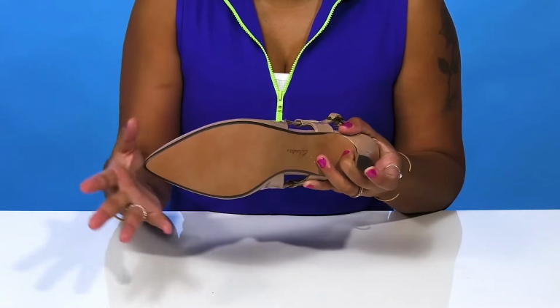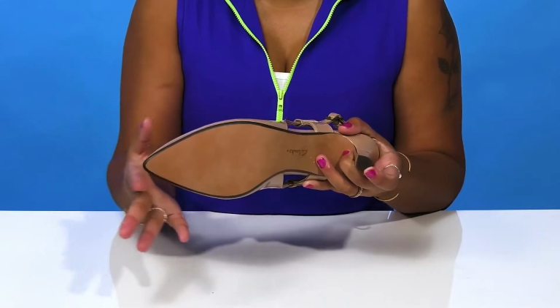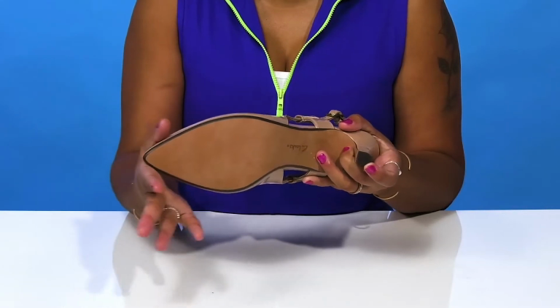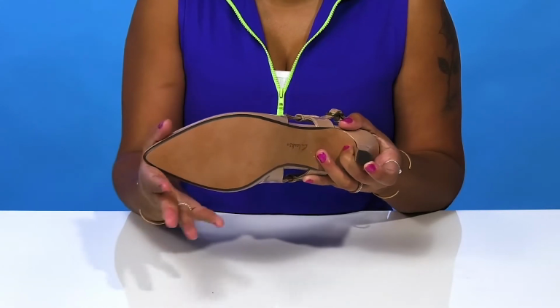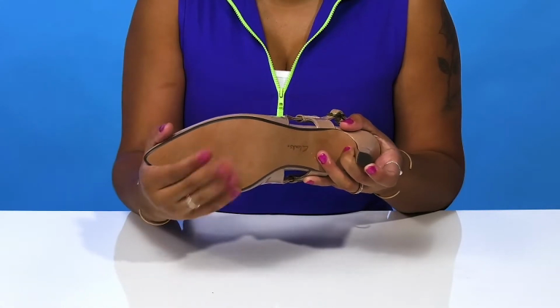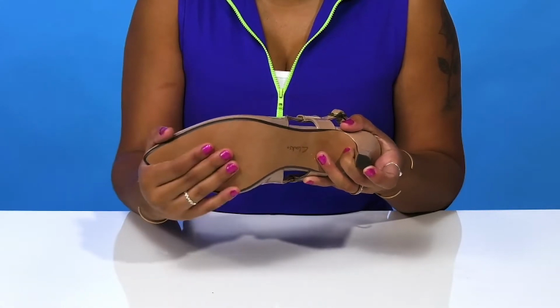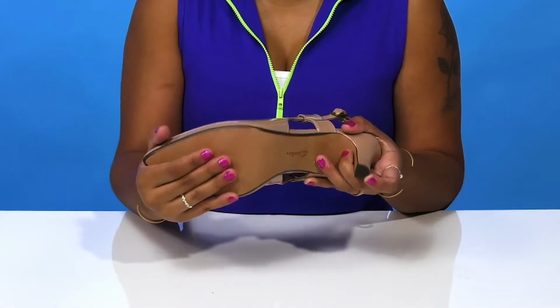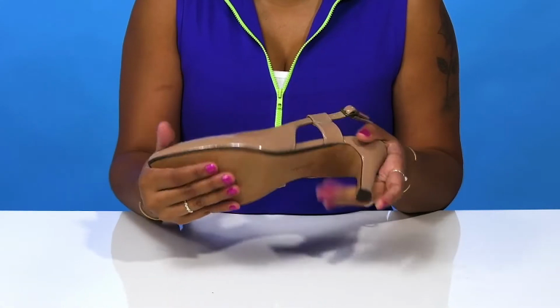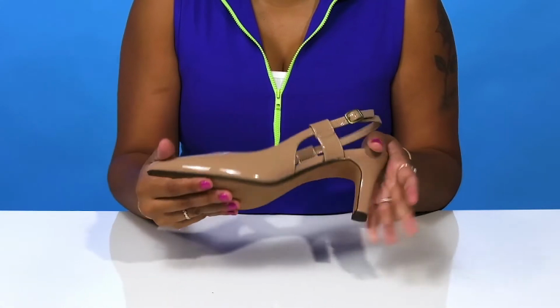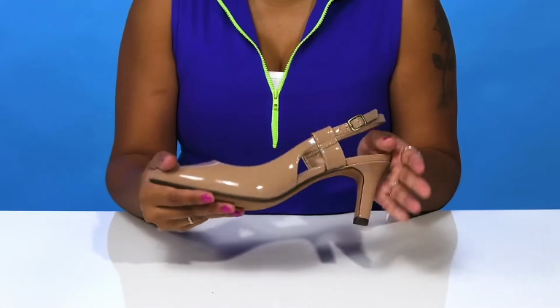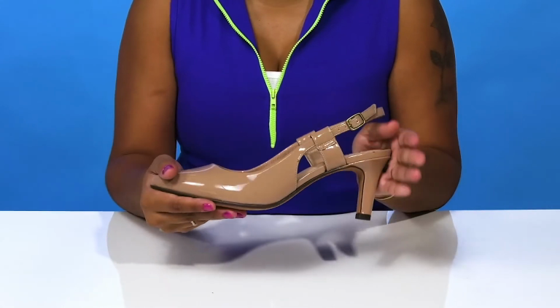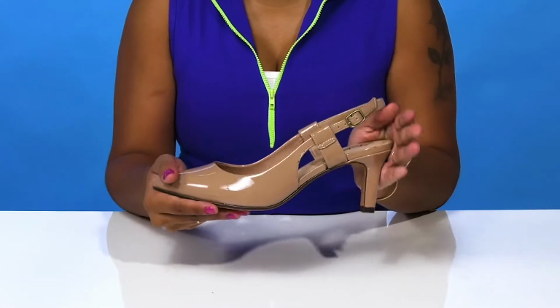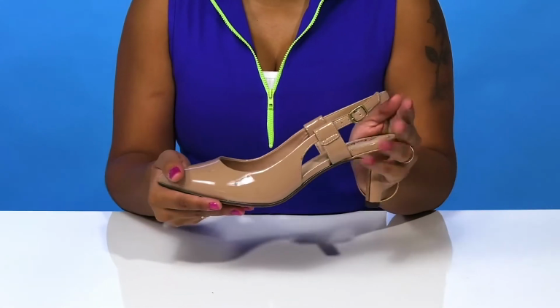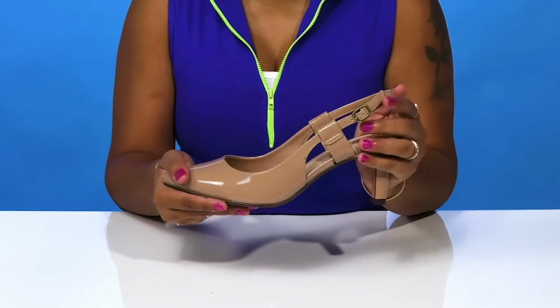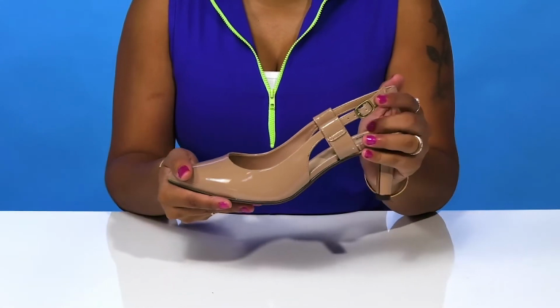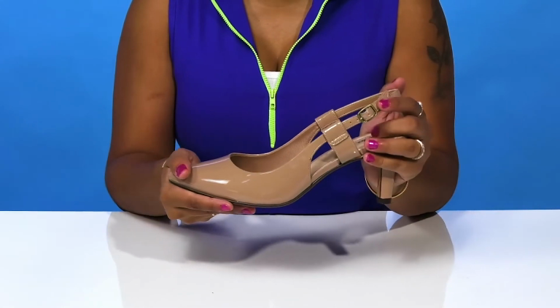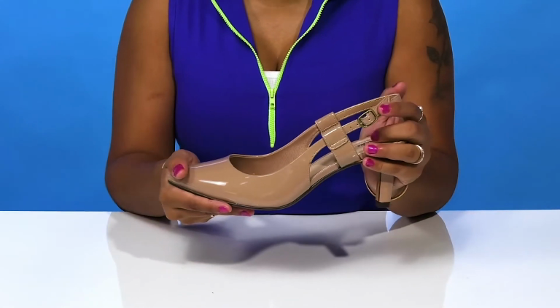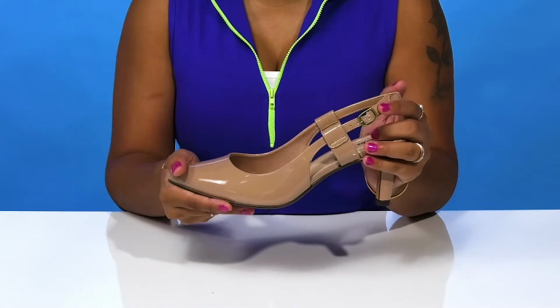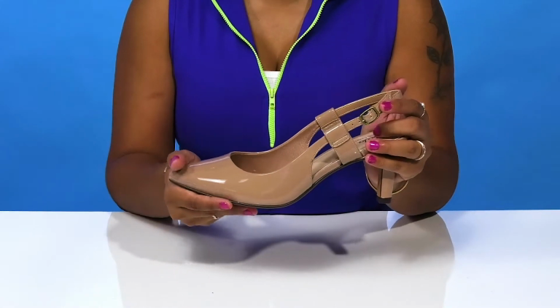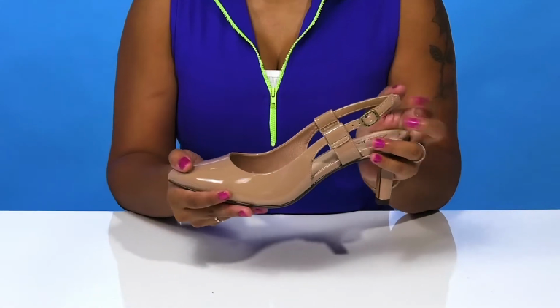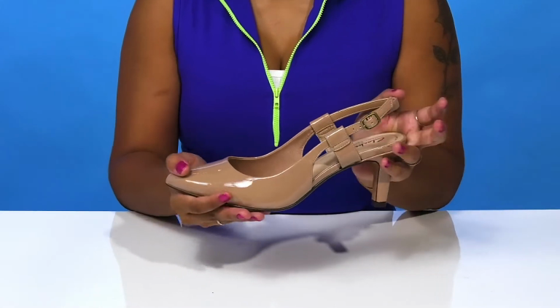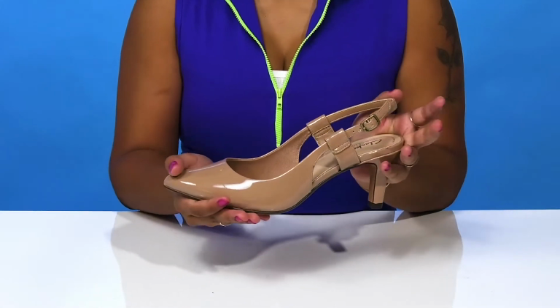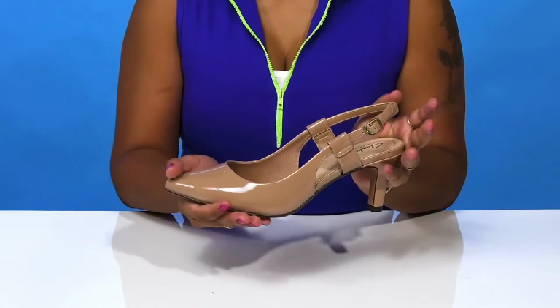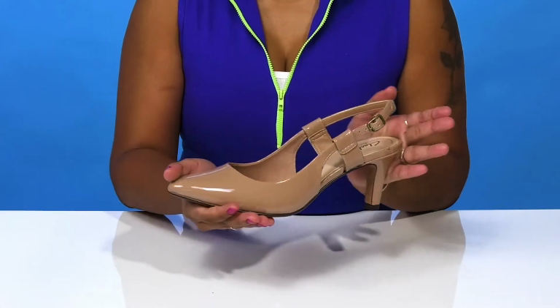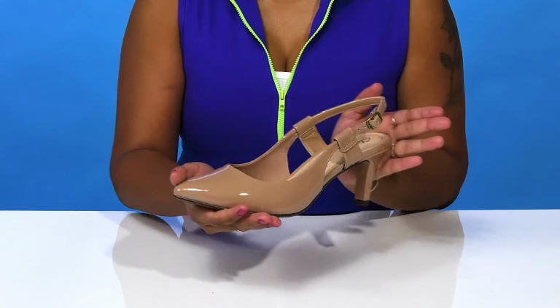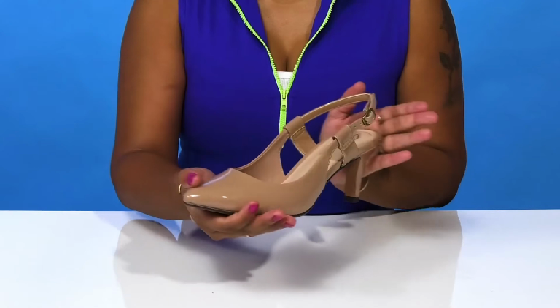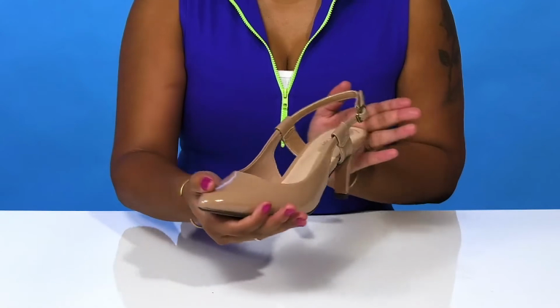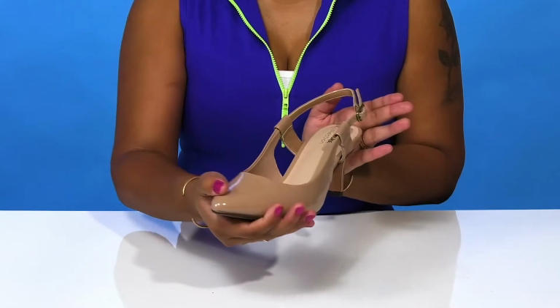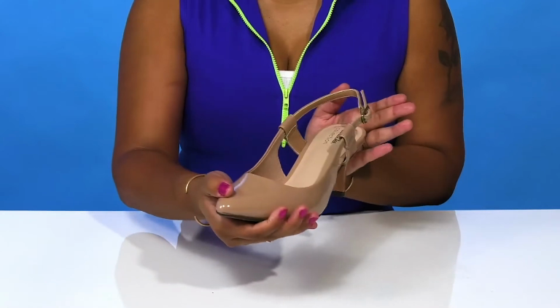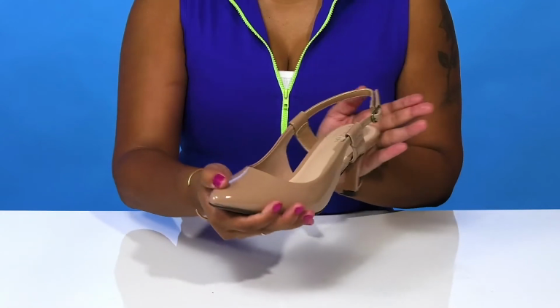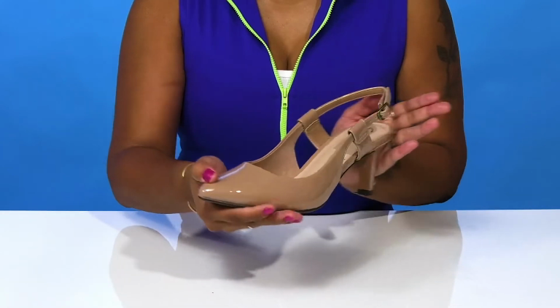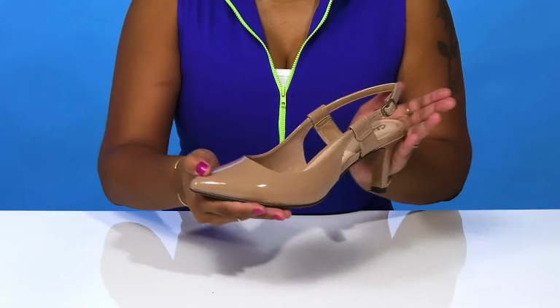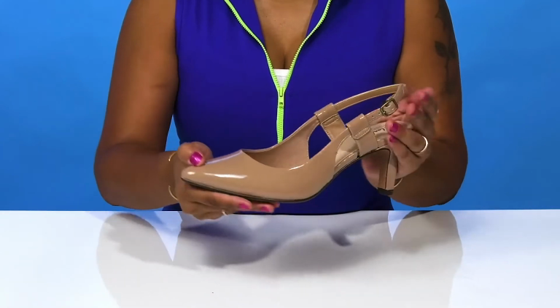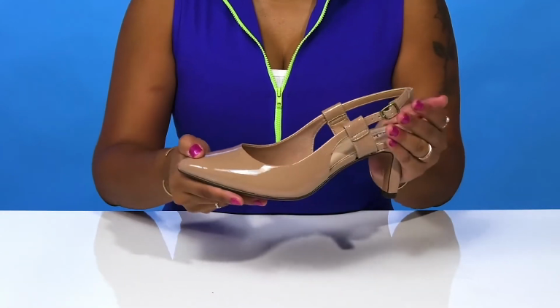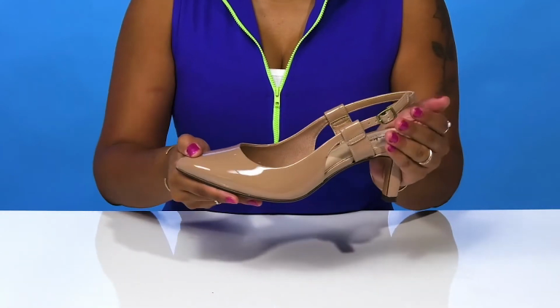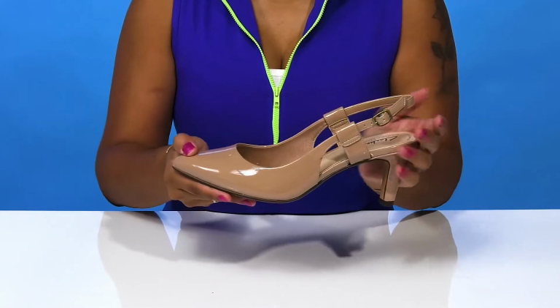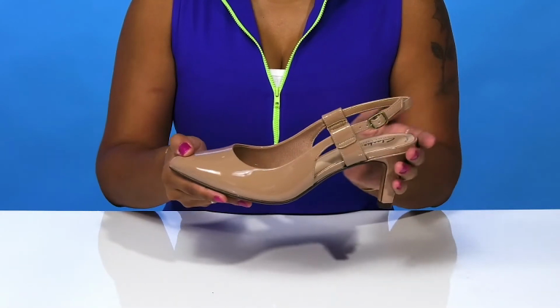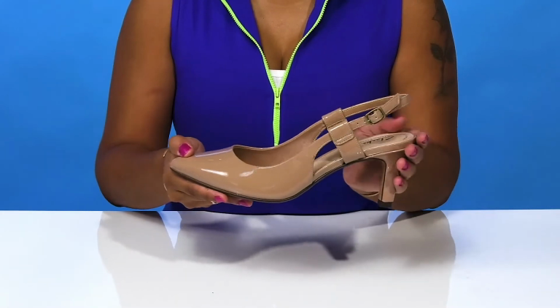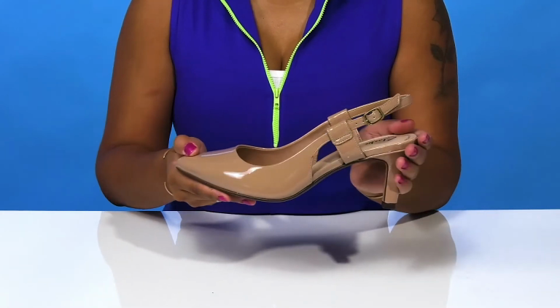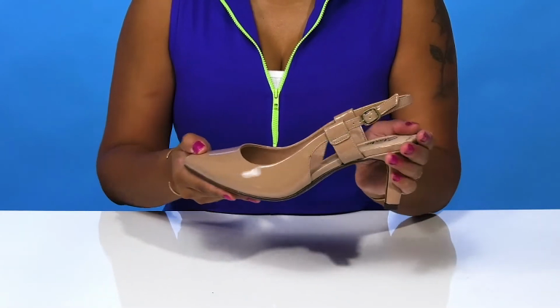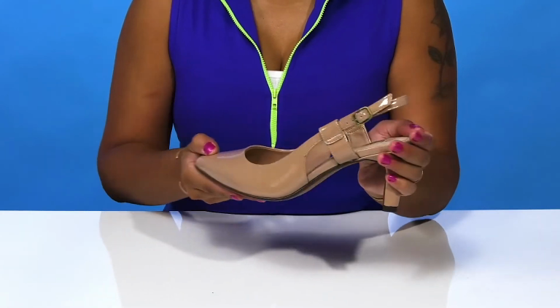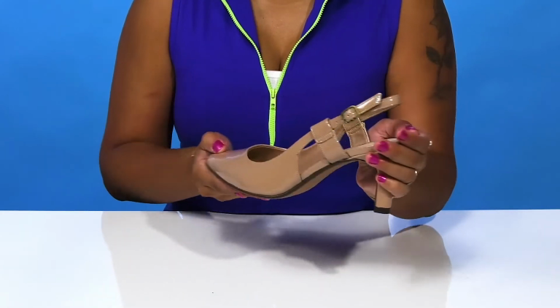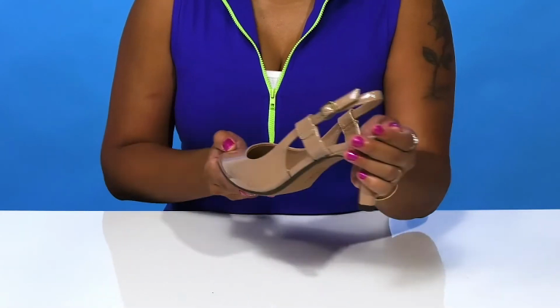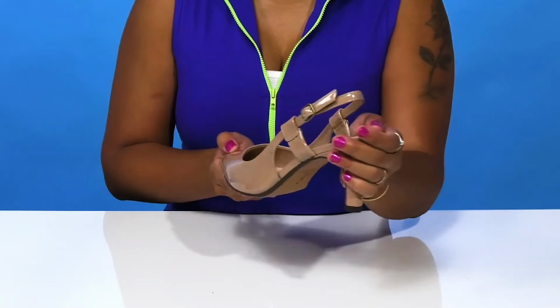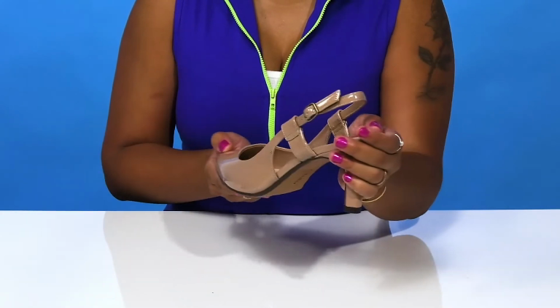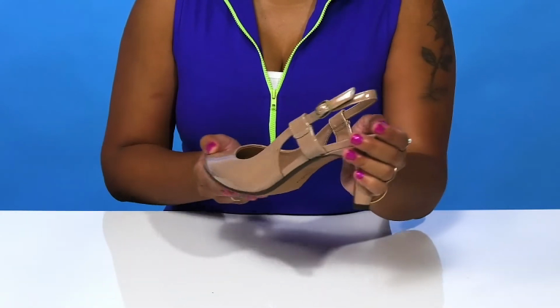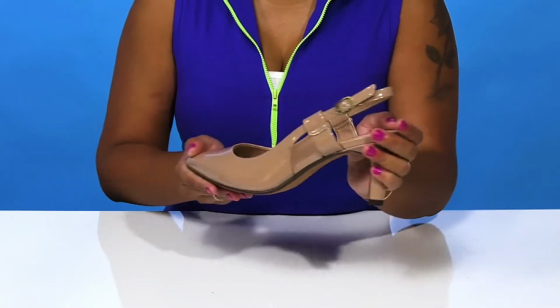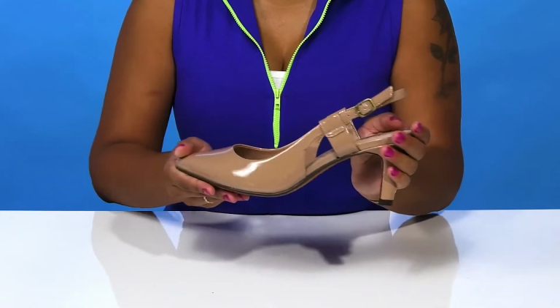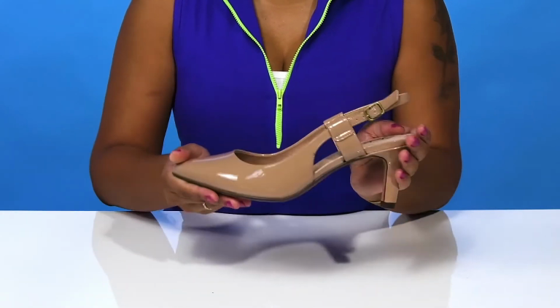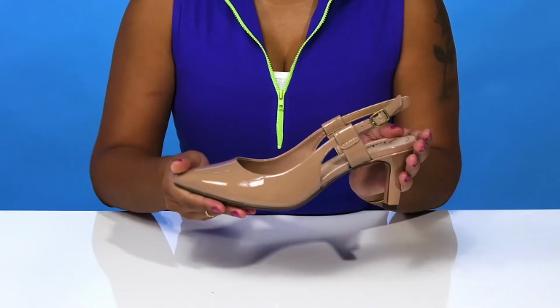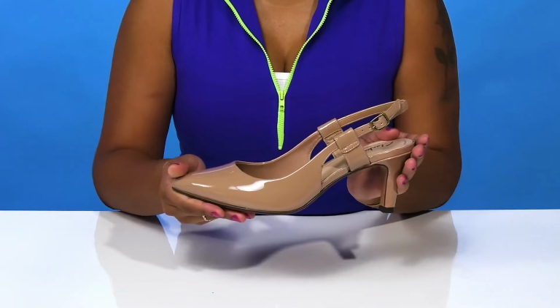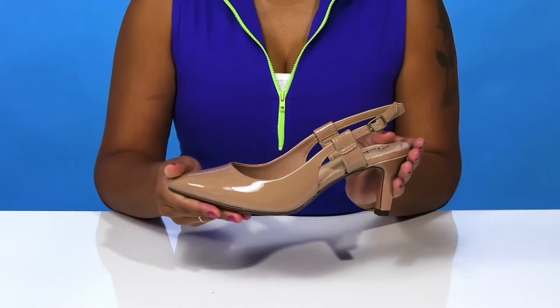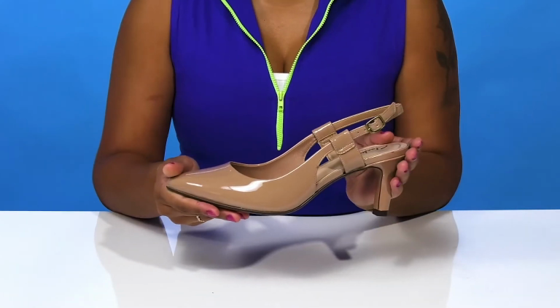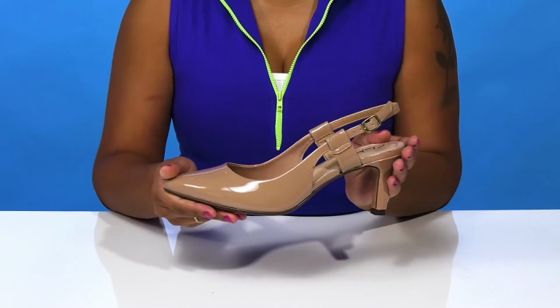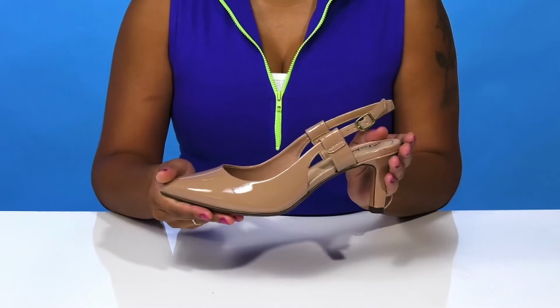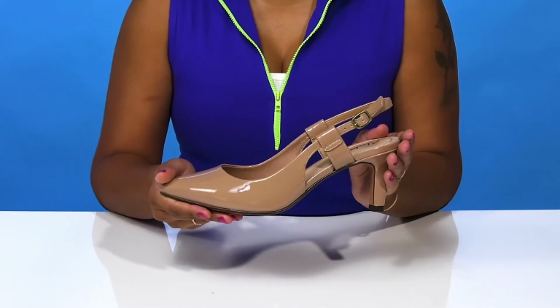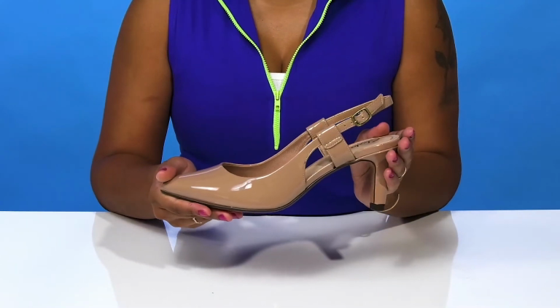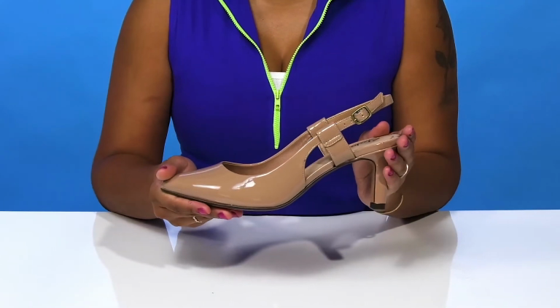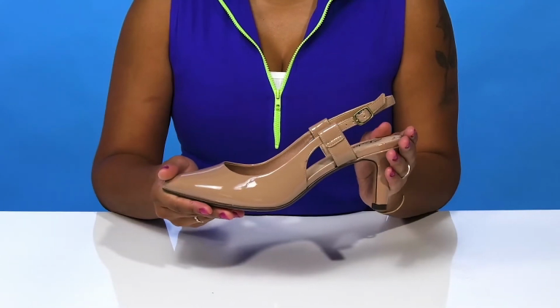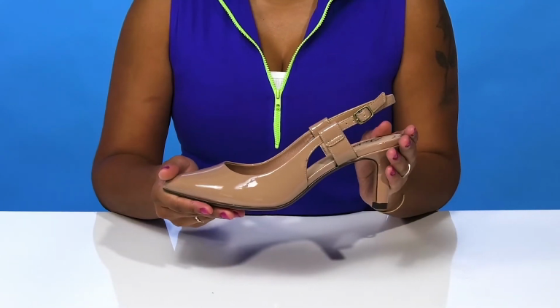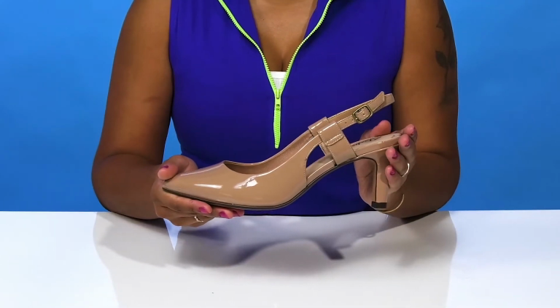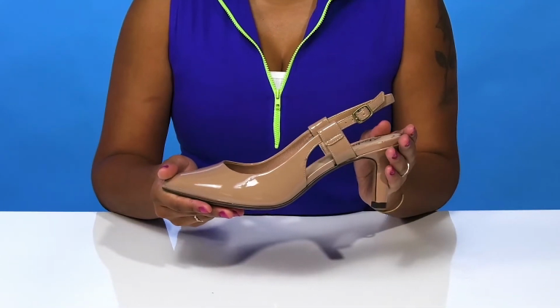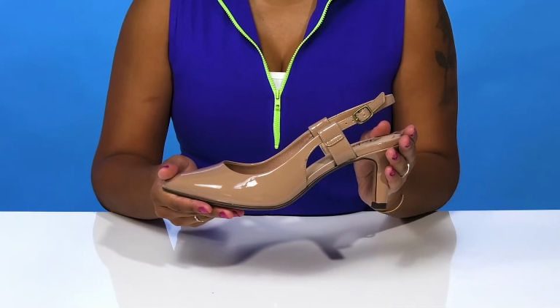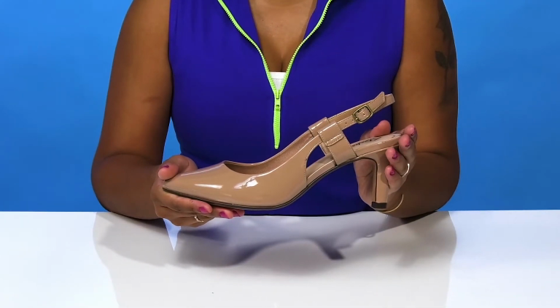To give you added grip with each step. You can pair these with any outfit for a casually classy look this season.